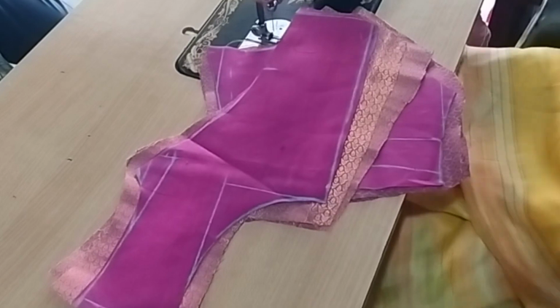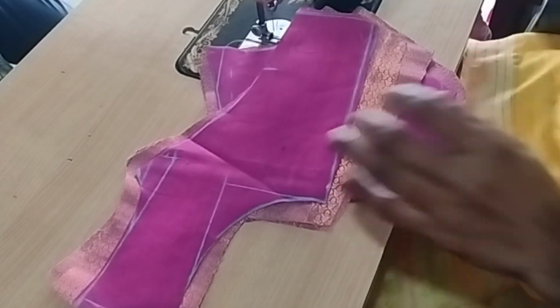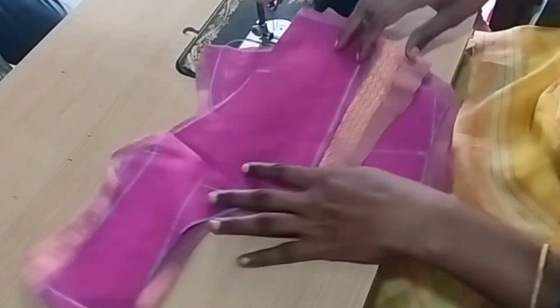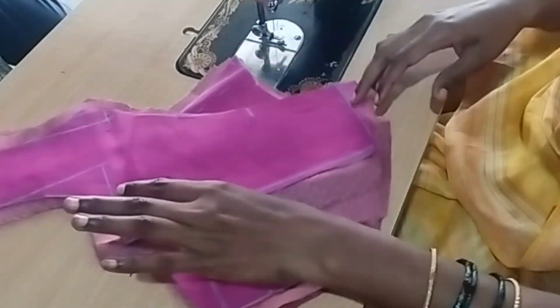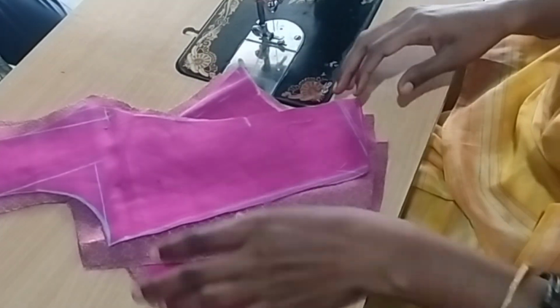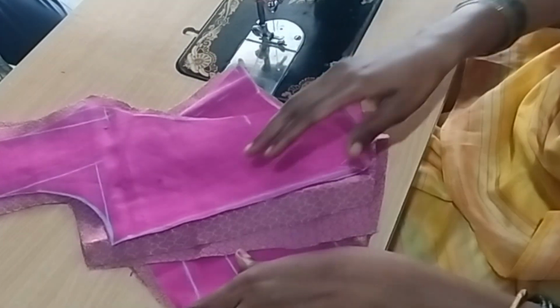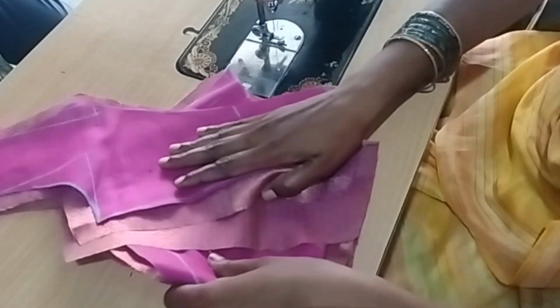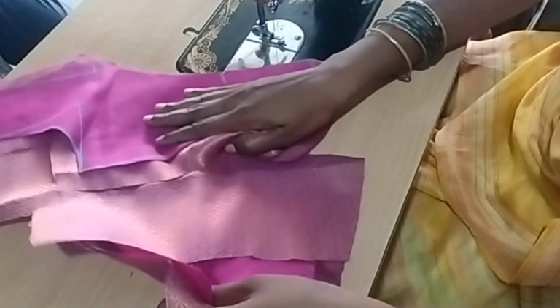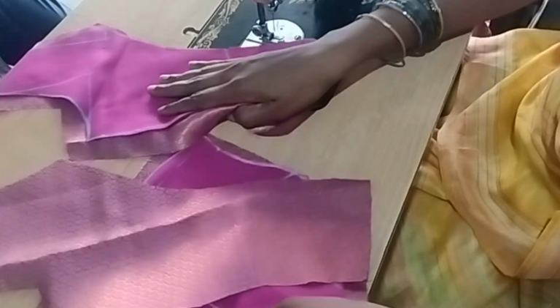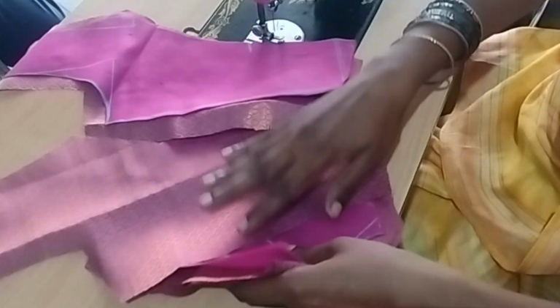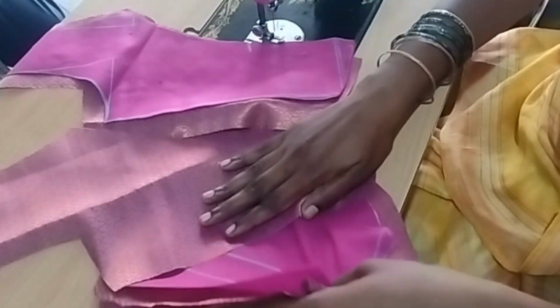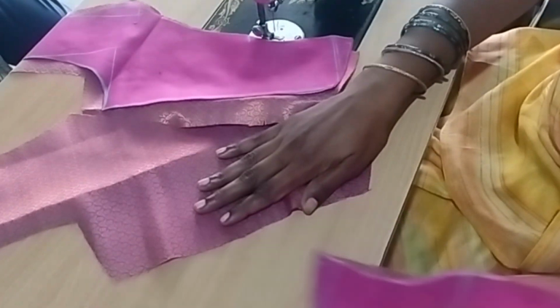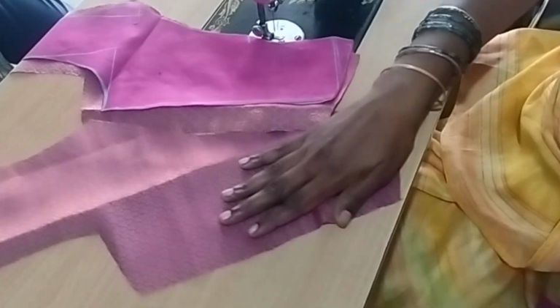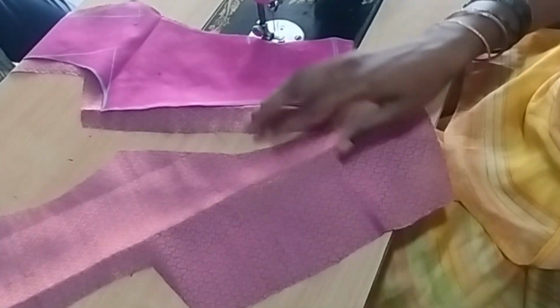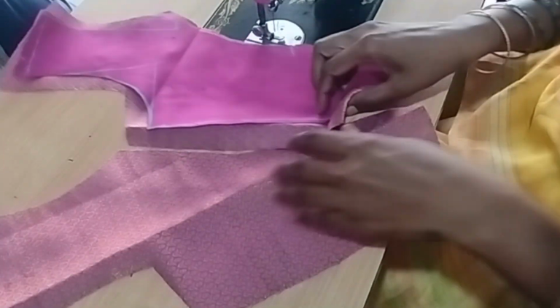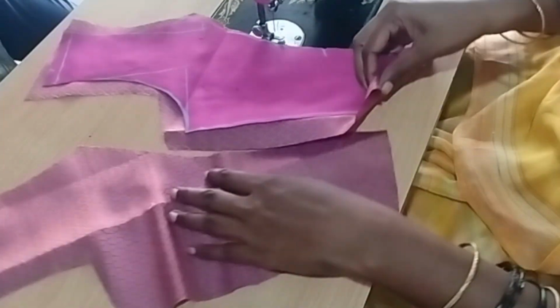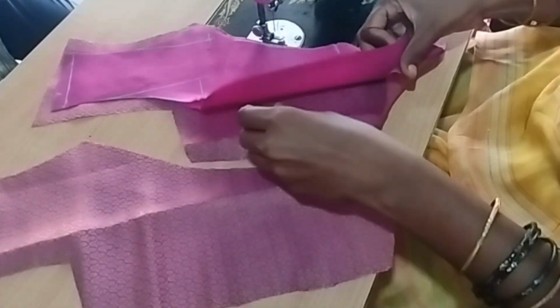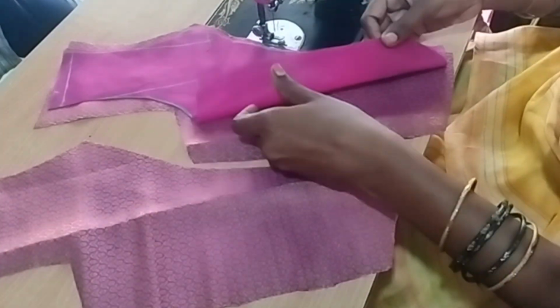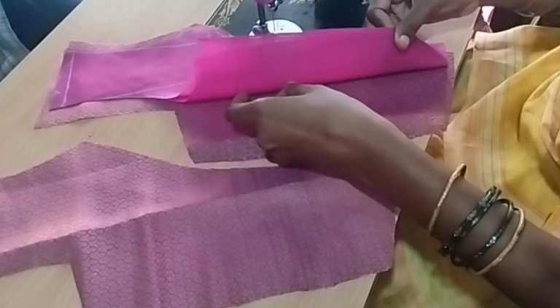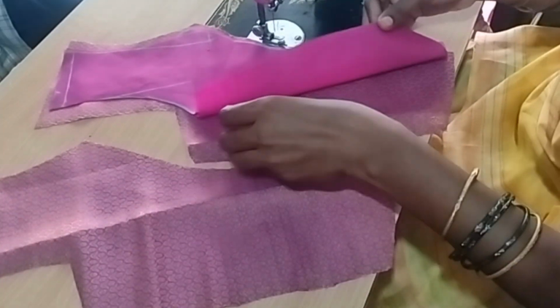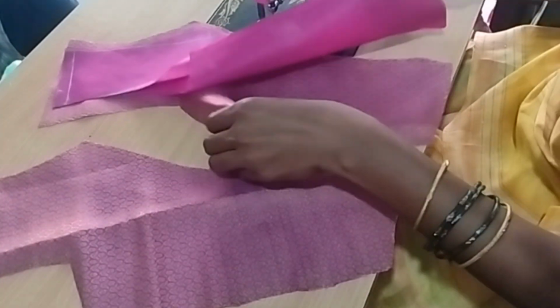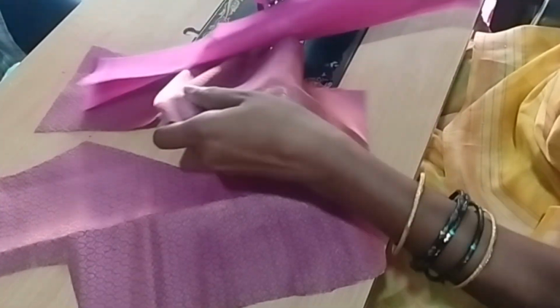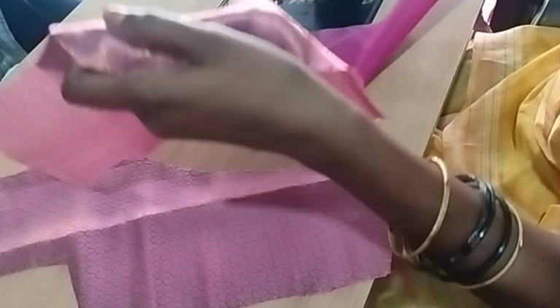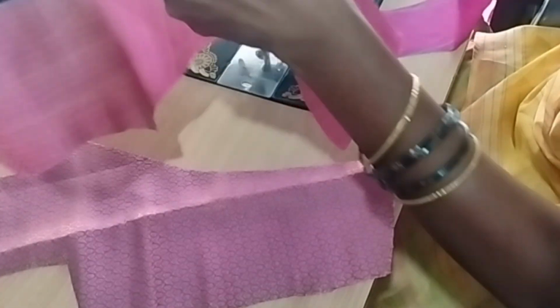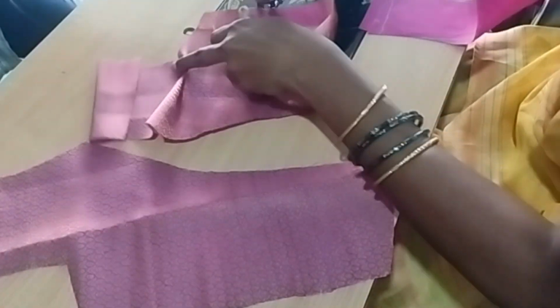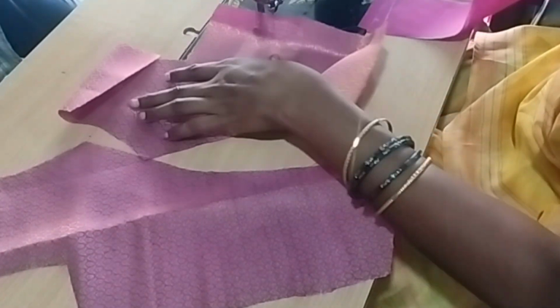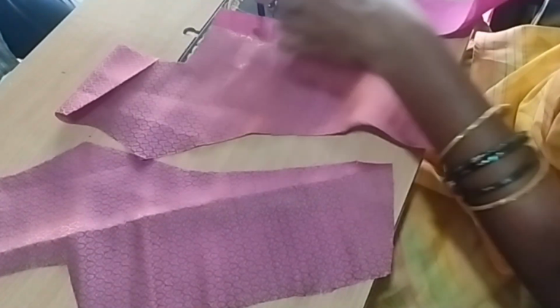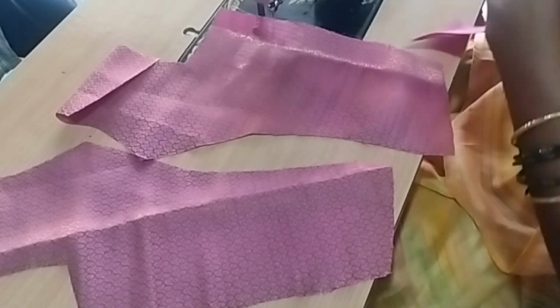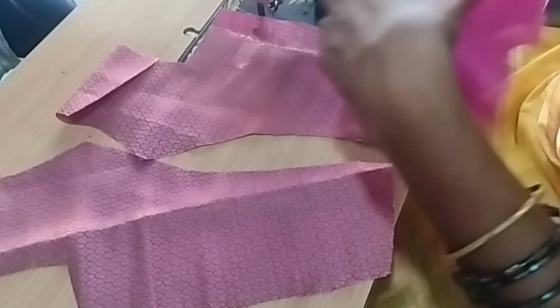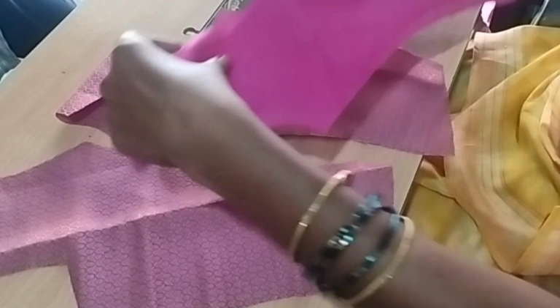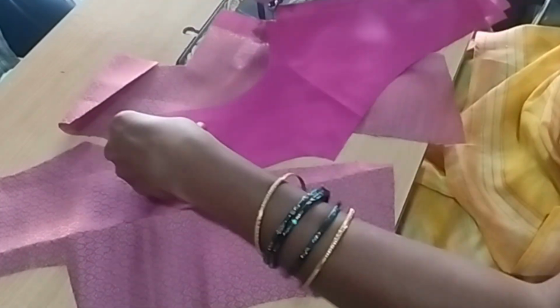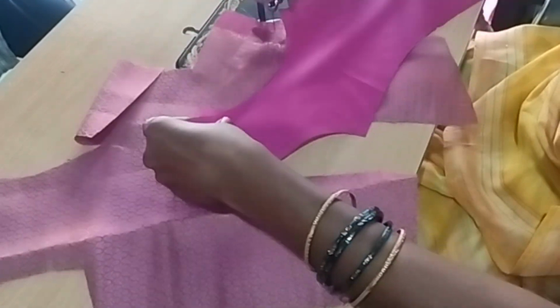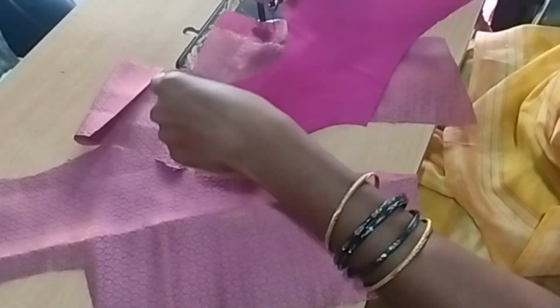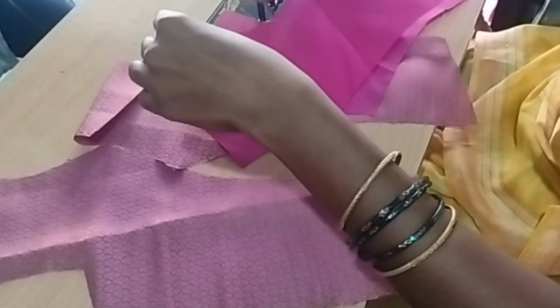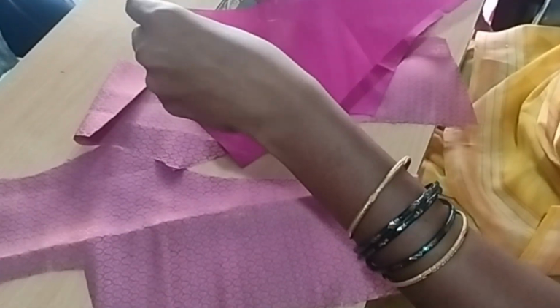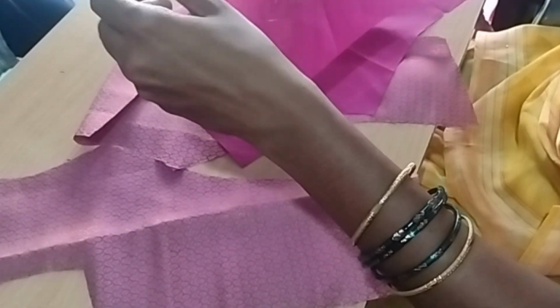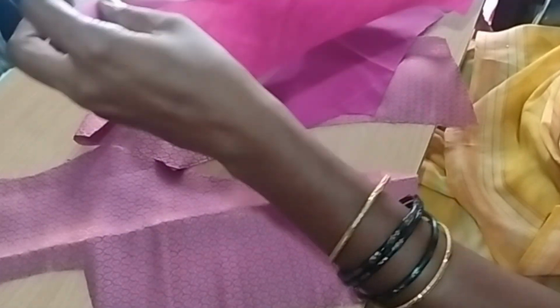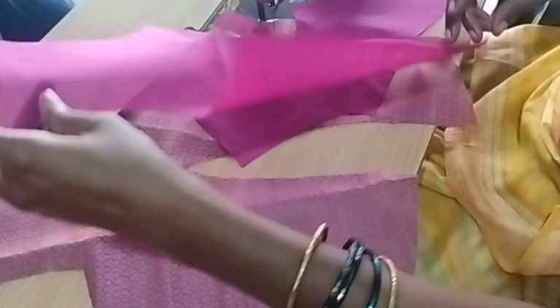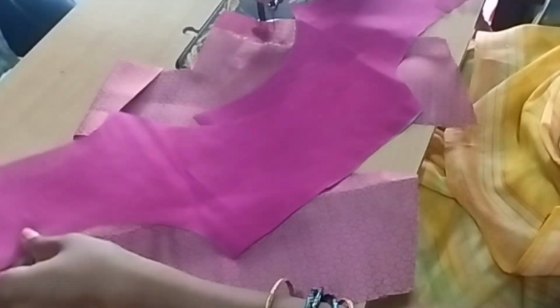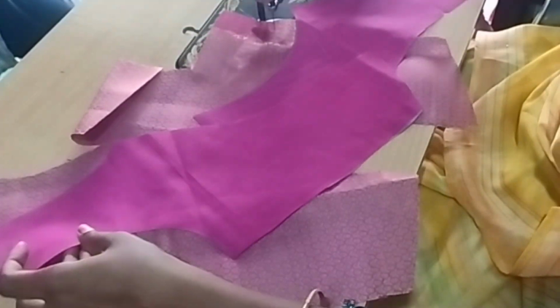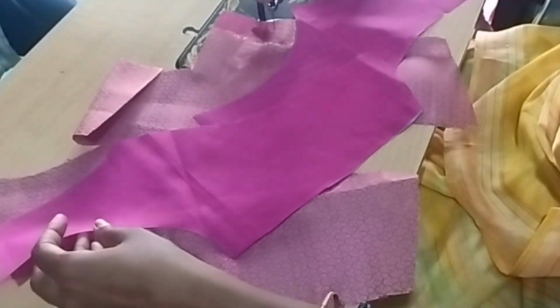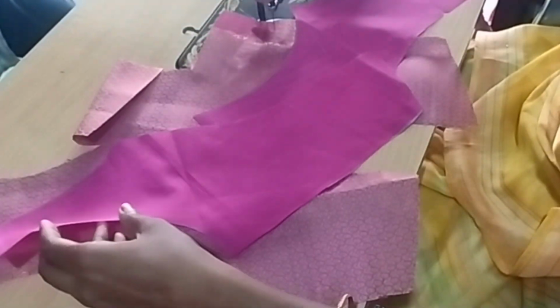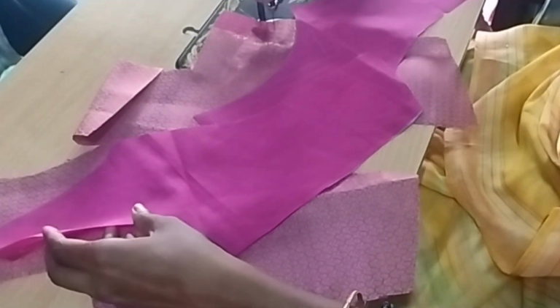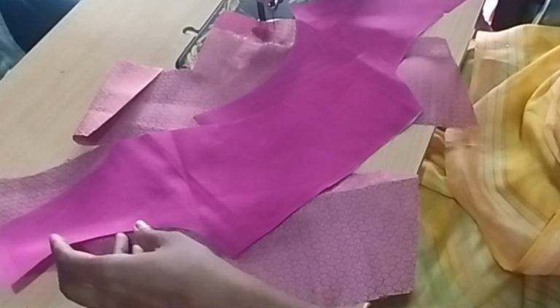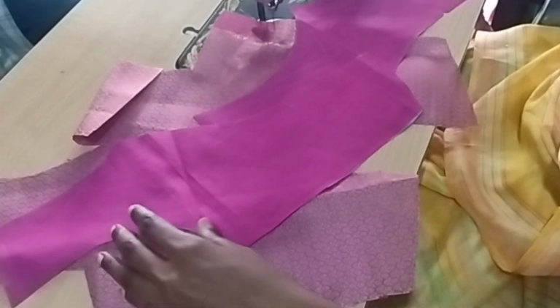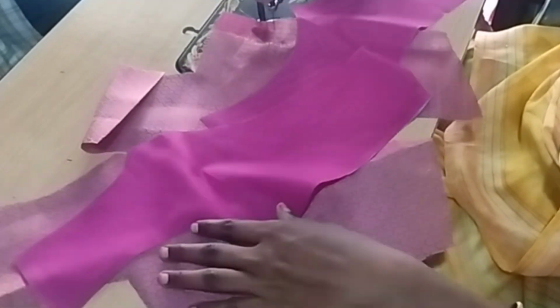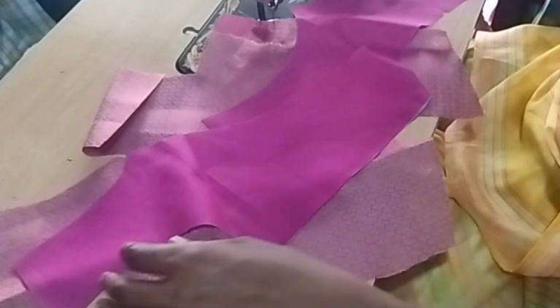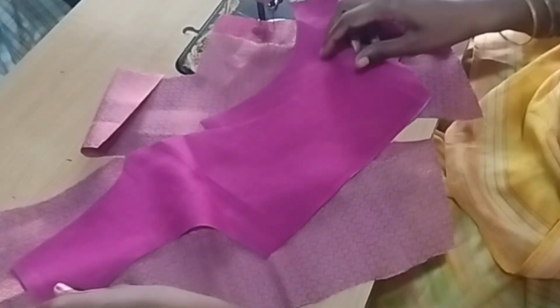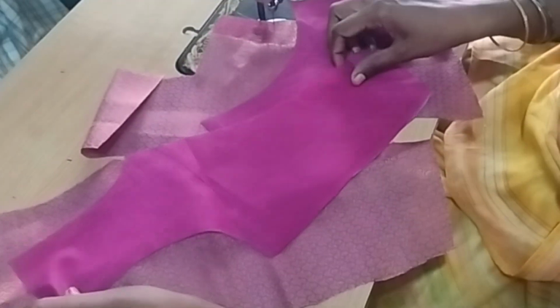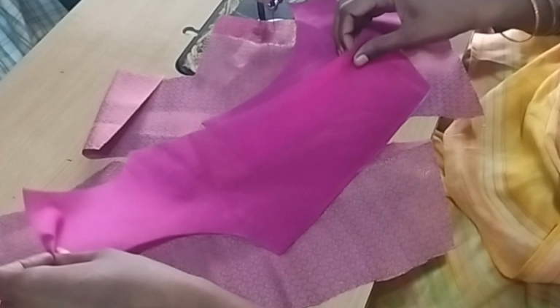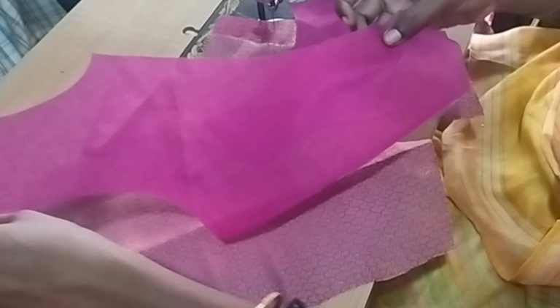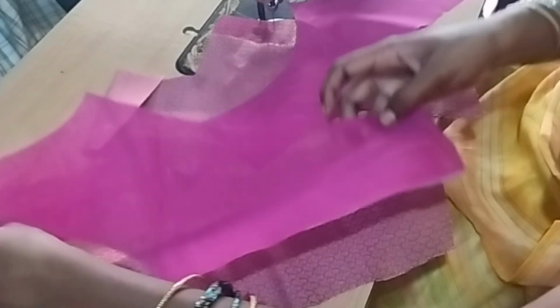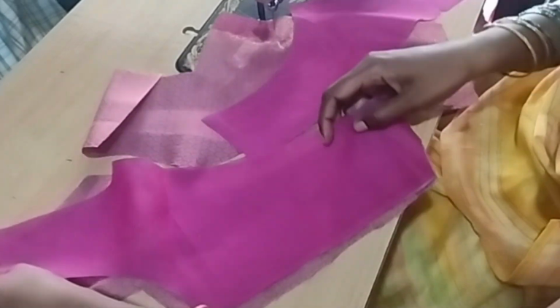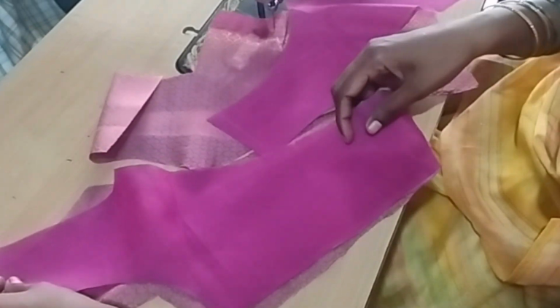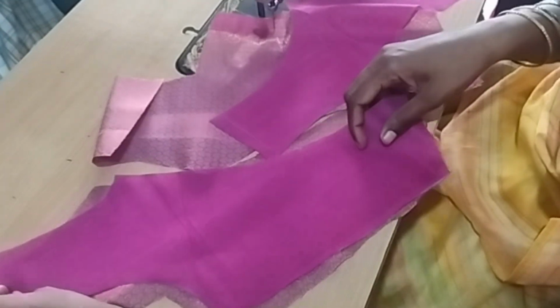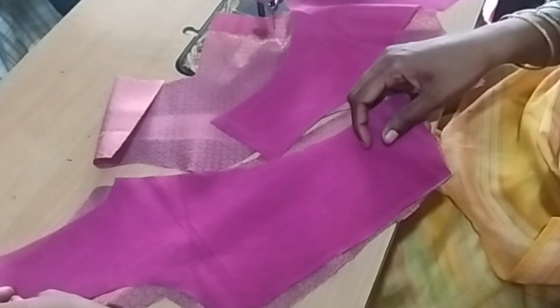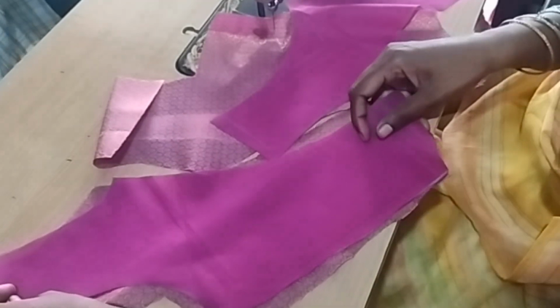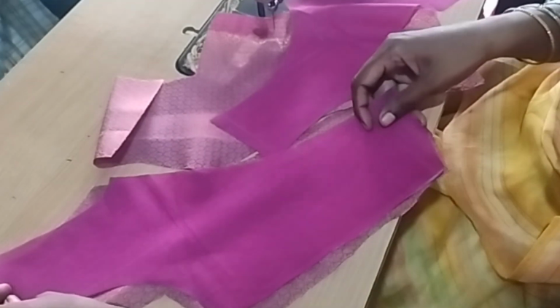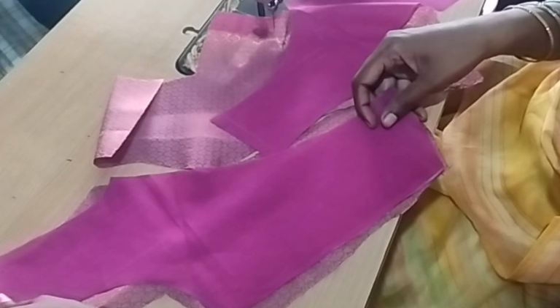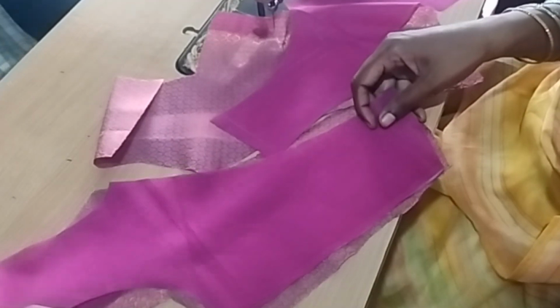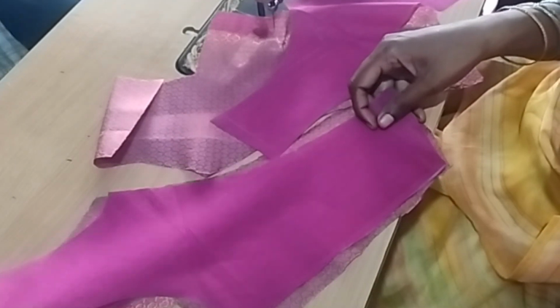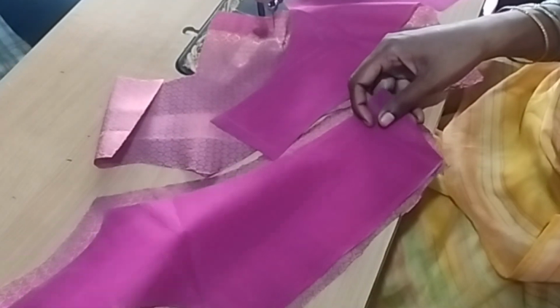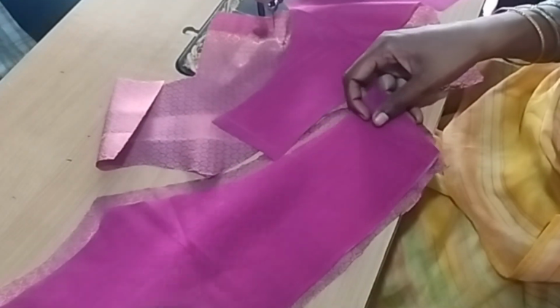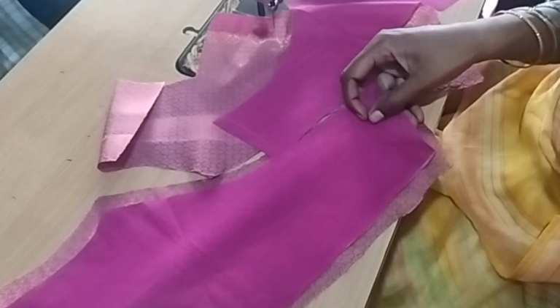Hi friends, welcome to VS Creative Ideas. In the last video, we cut this blouse cutting. We are checking the links in the description of the video.